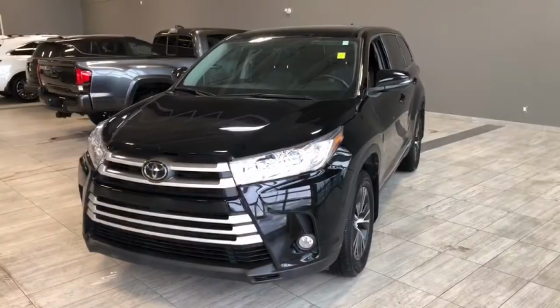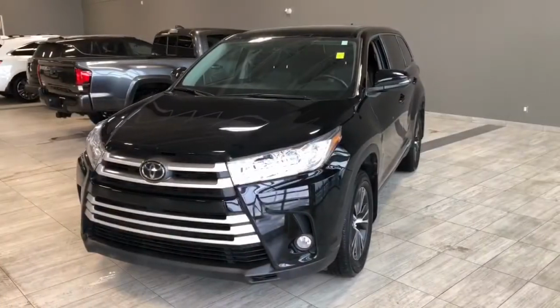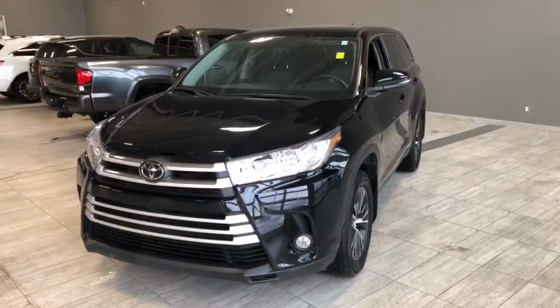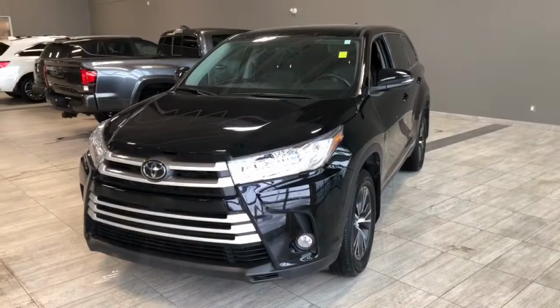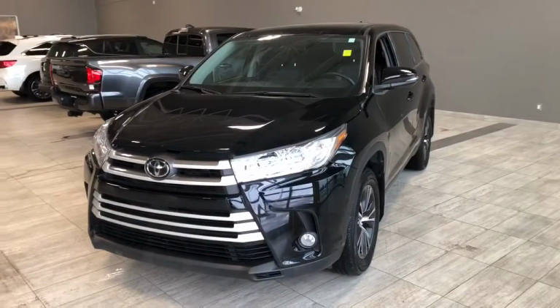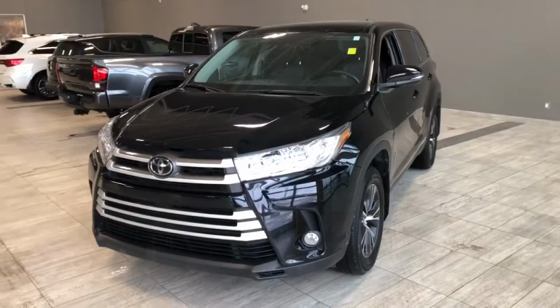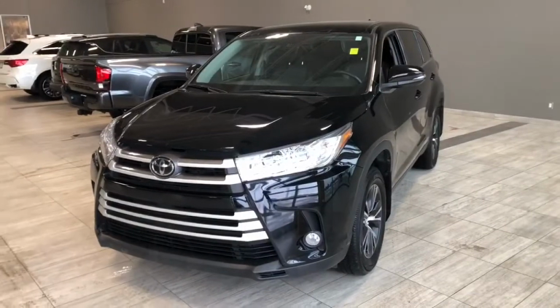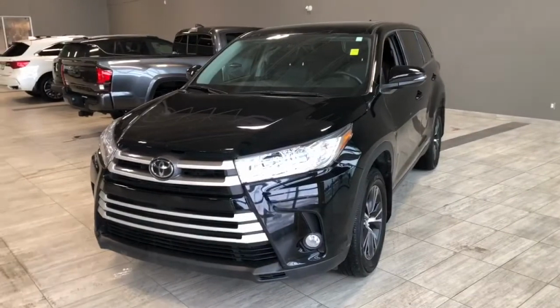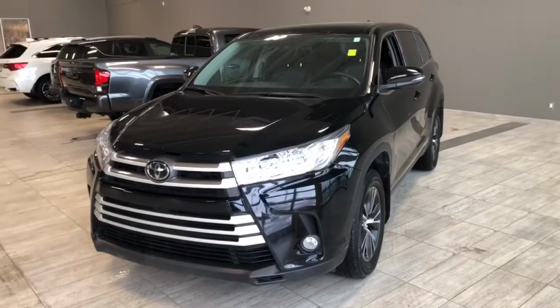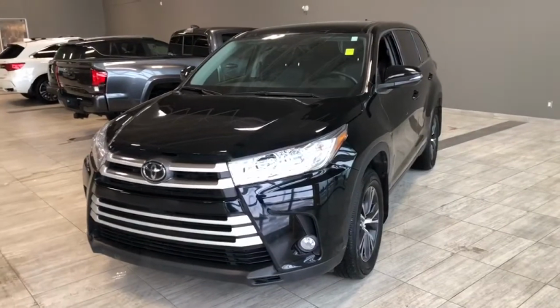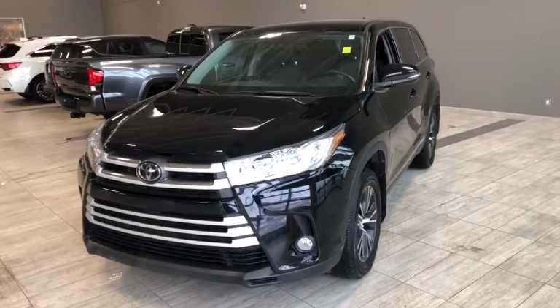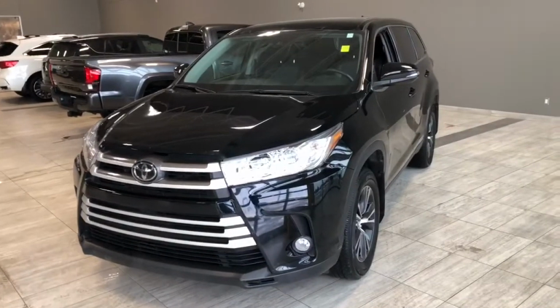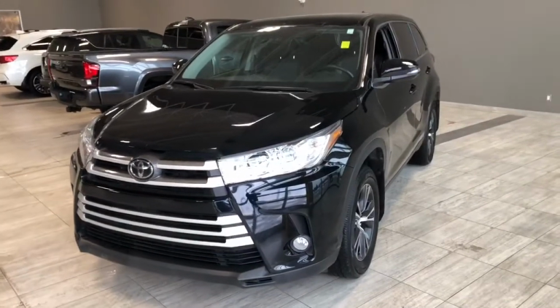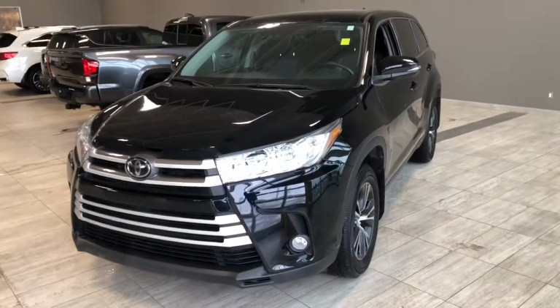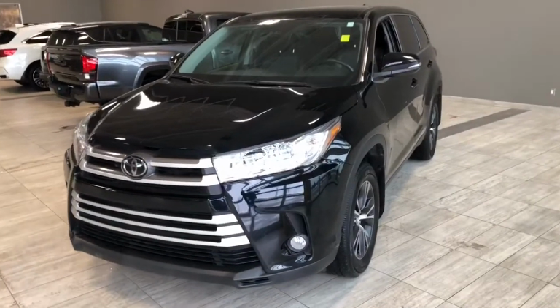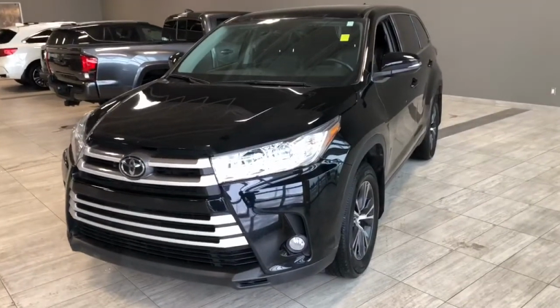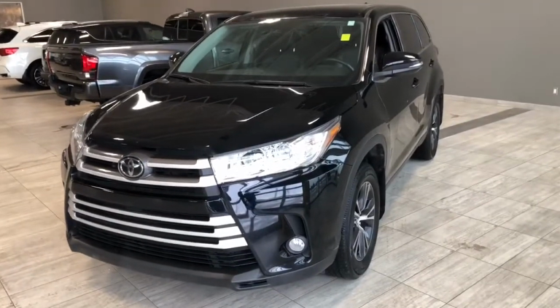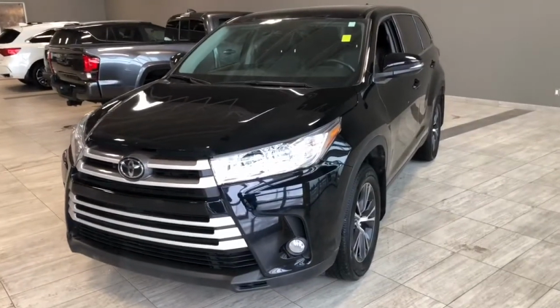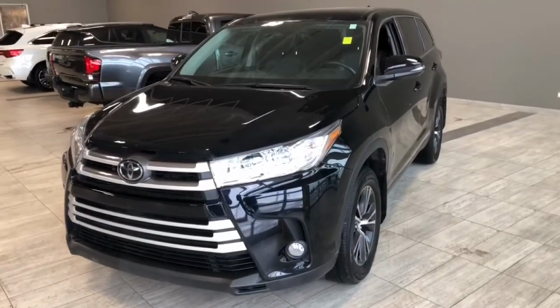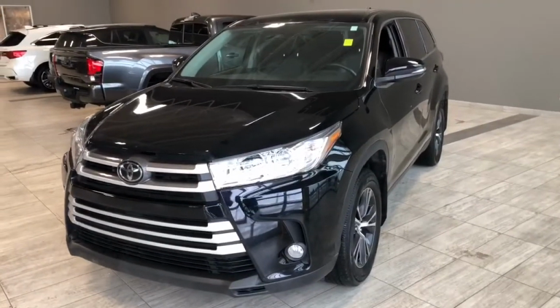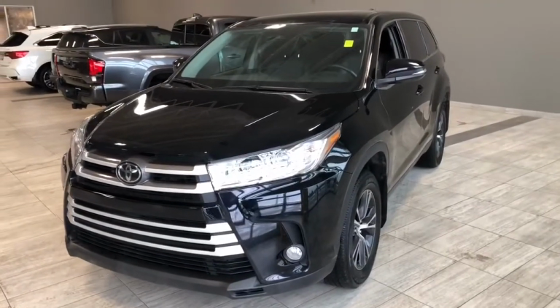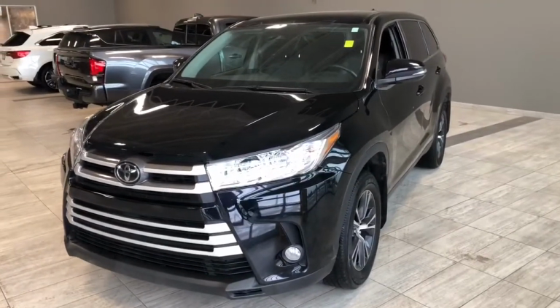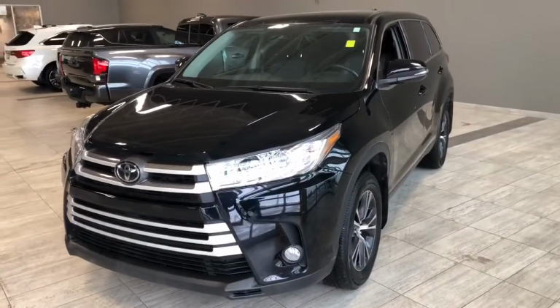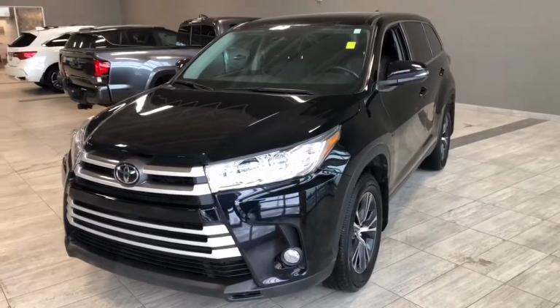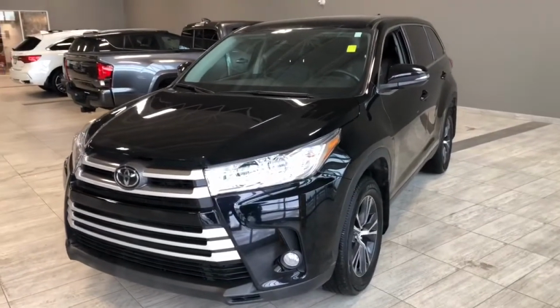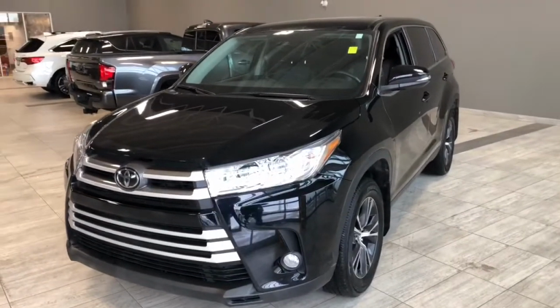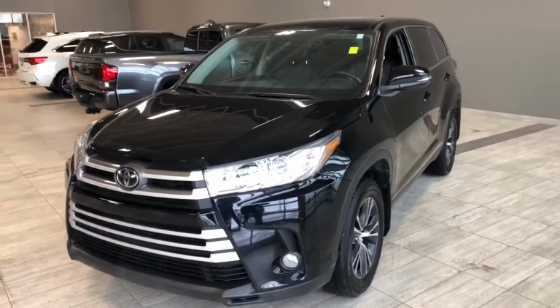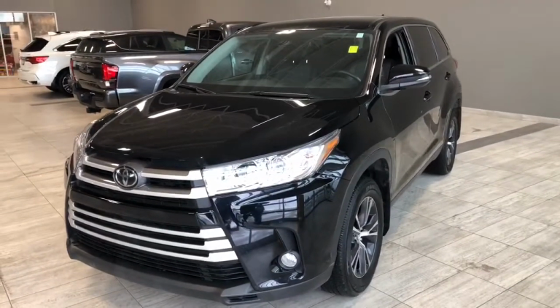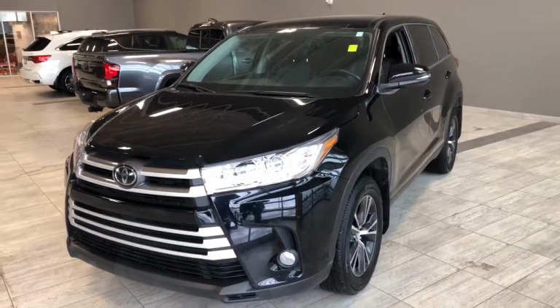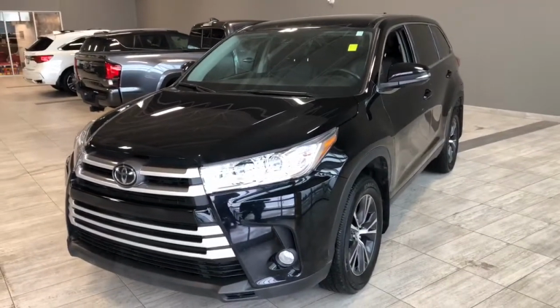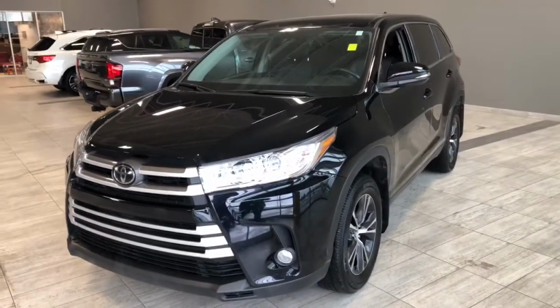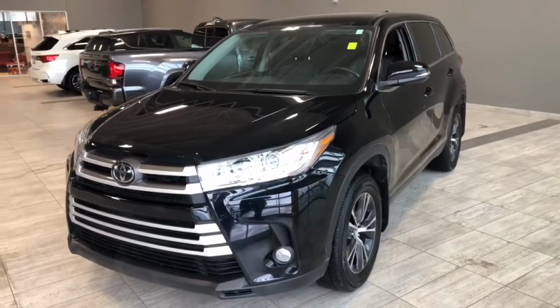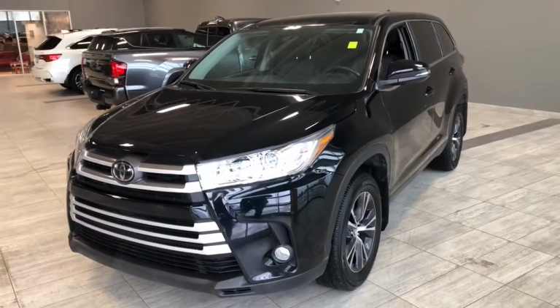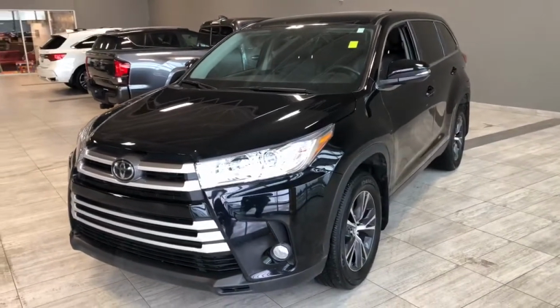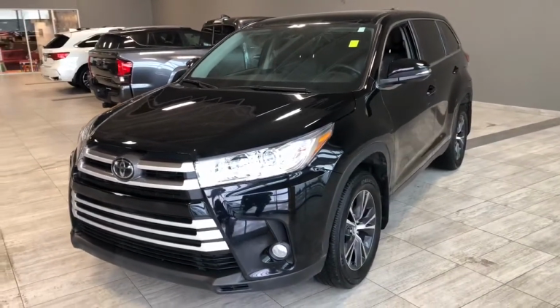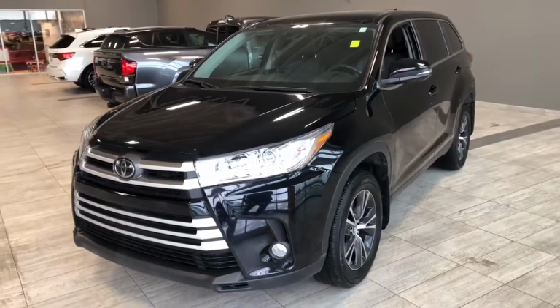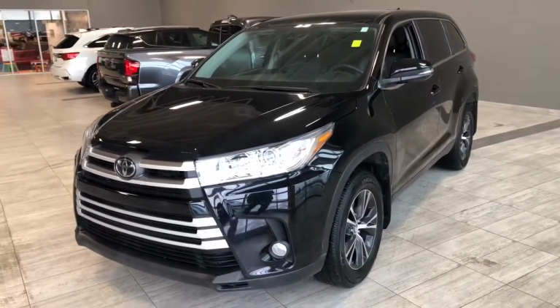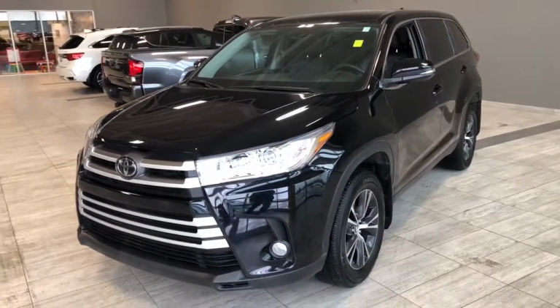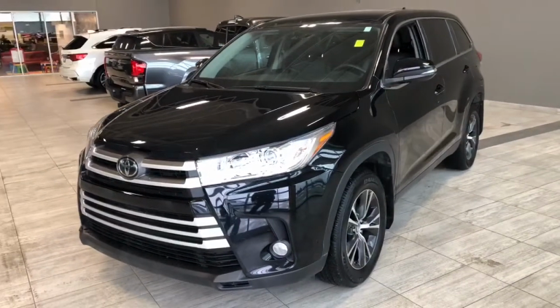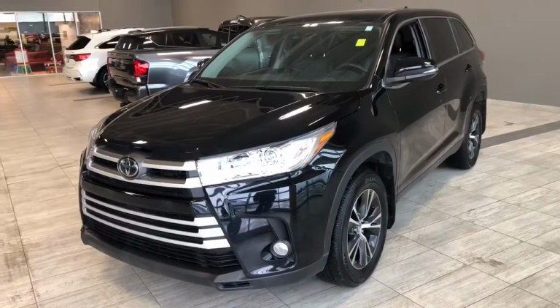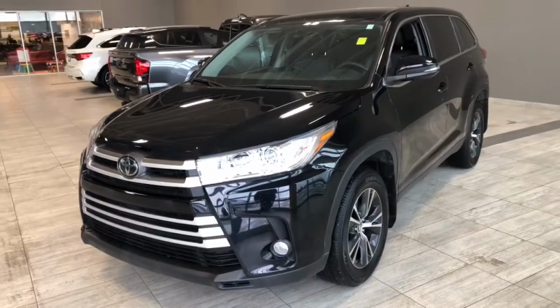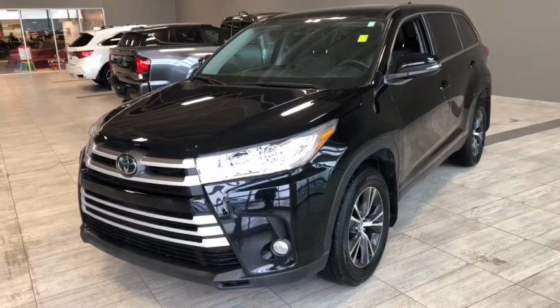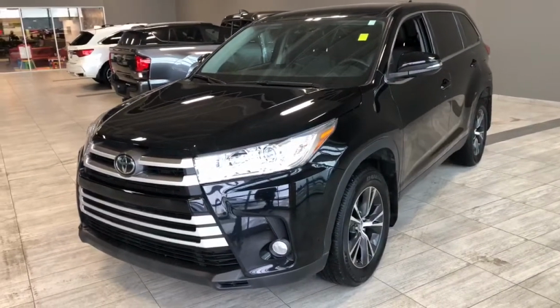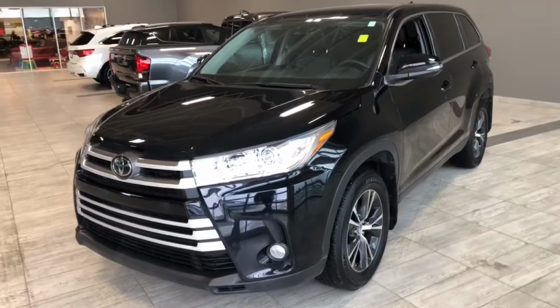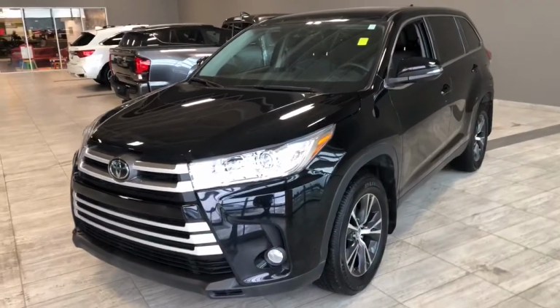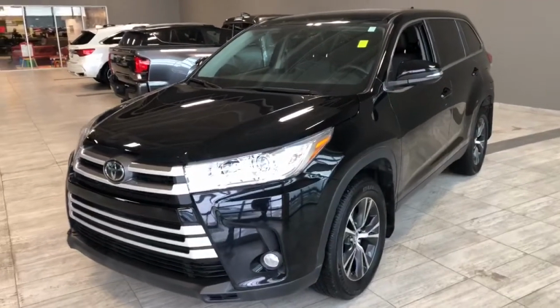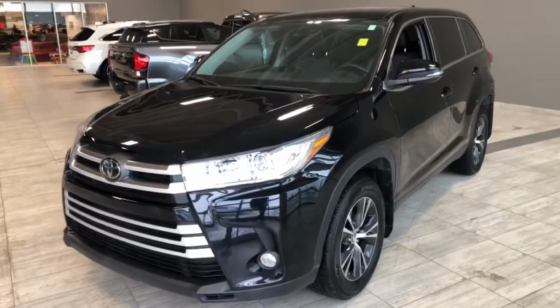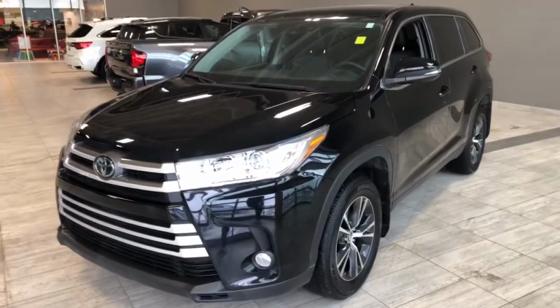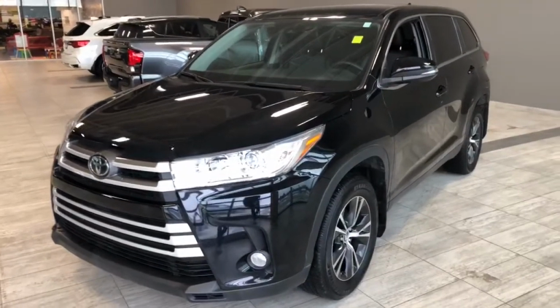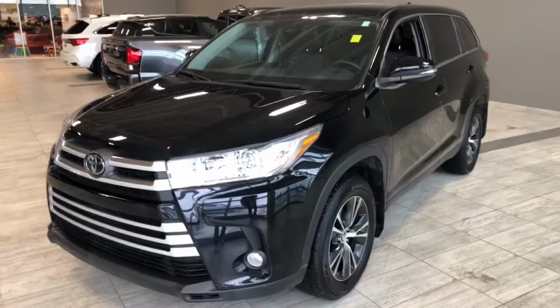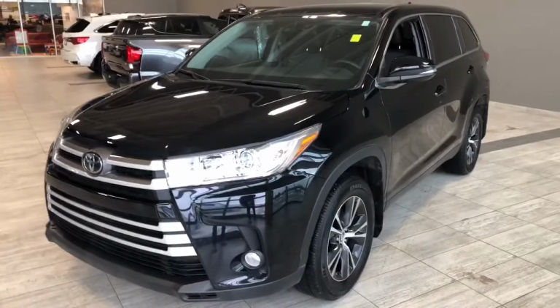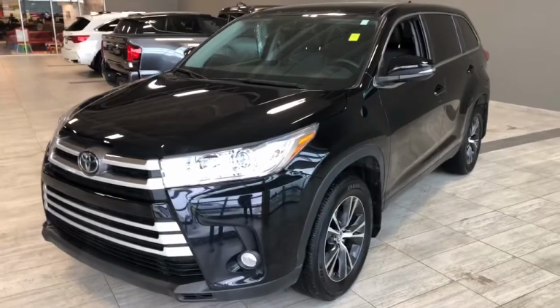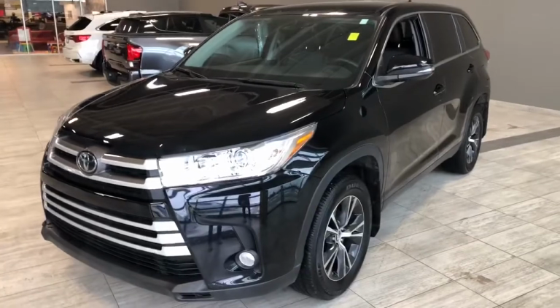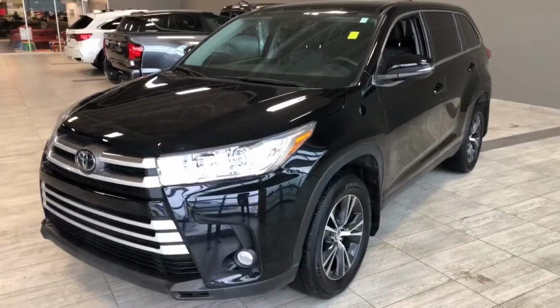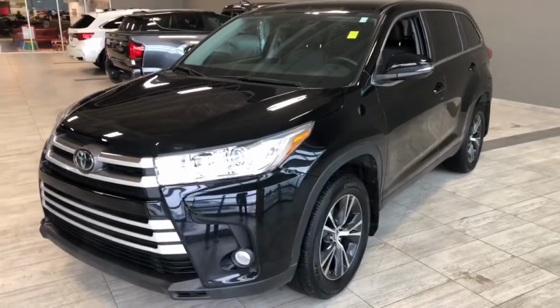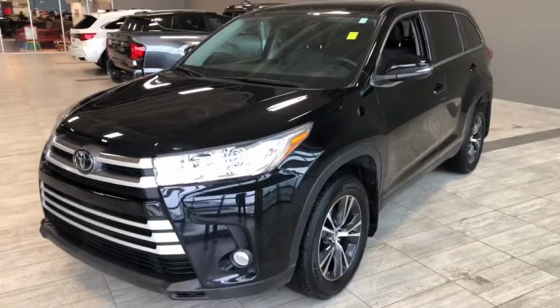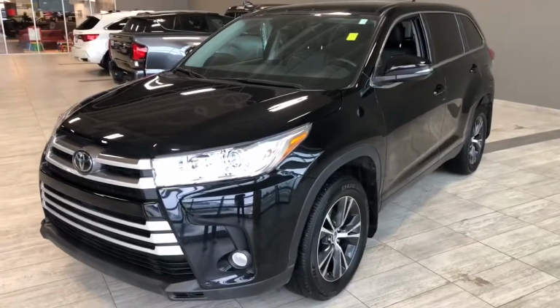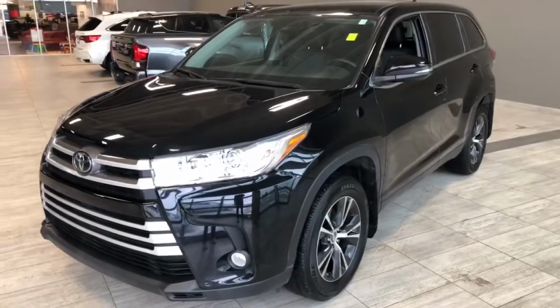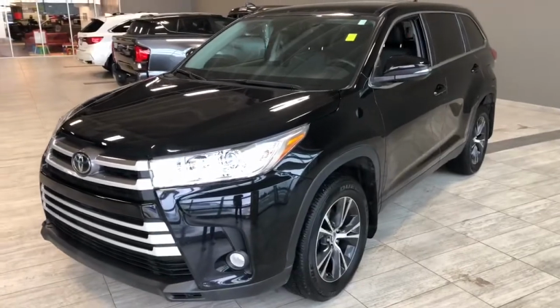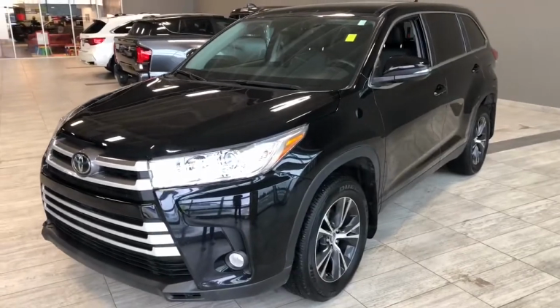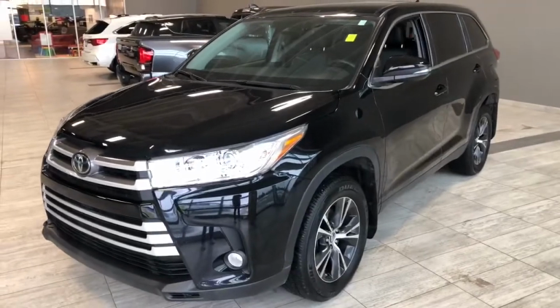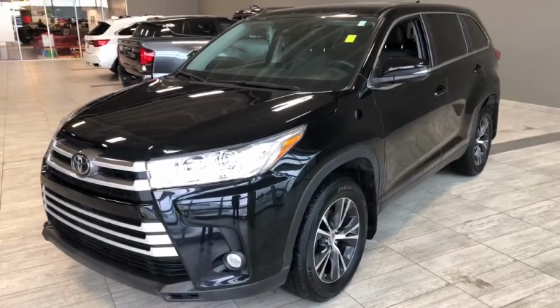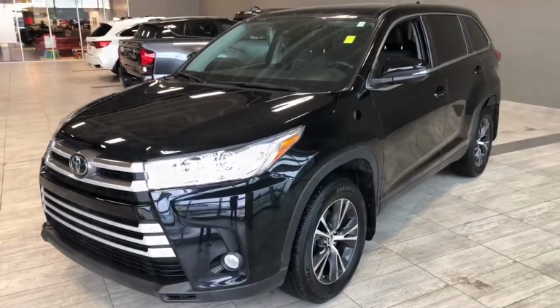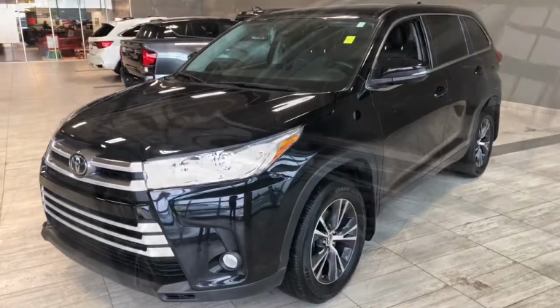Some of the great exterior features on this Highlander include fog lights, turn signals on the side mirrors, a power liftgate, along with a backup camera.